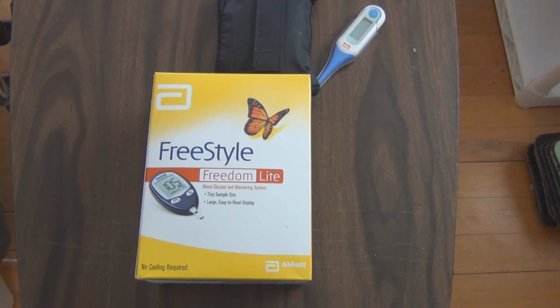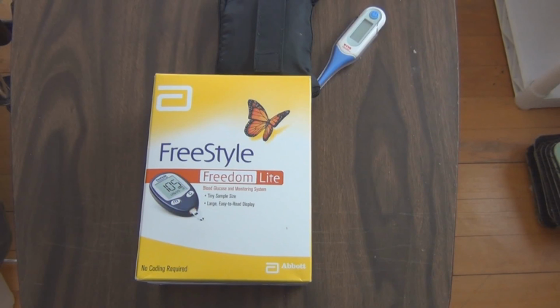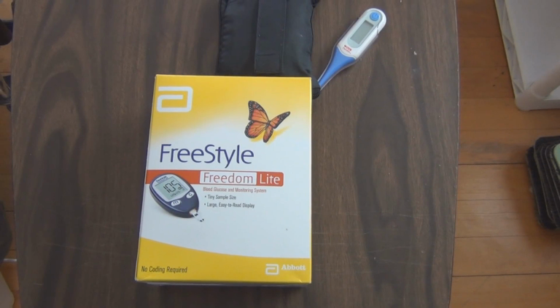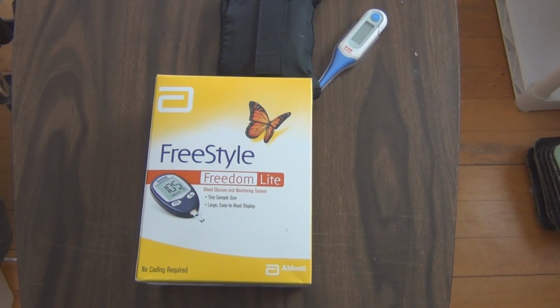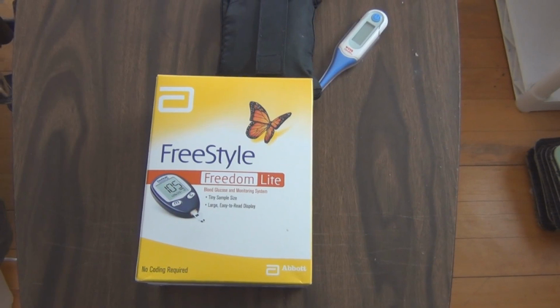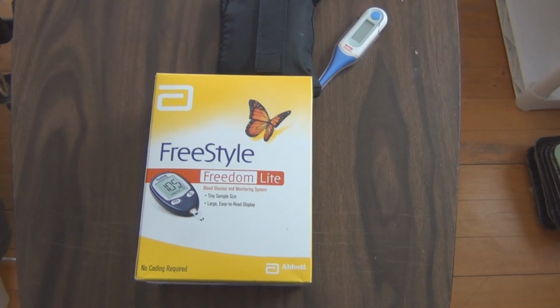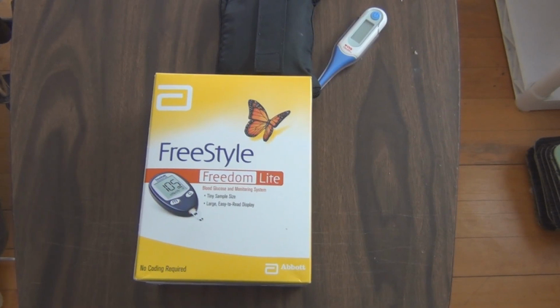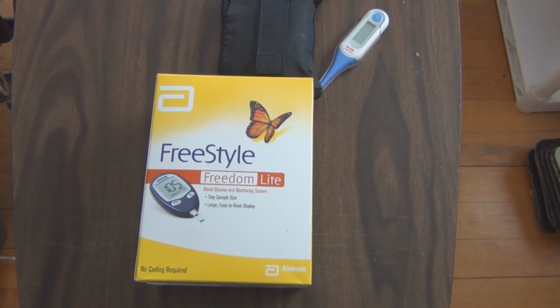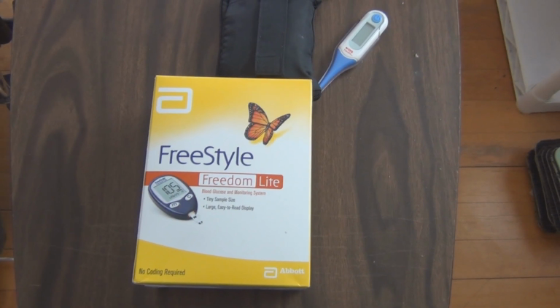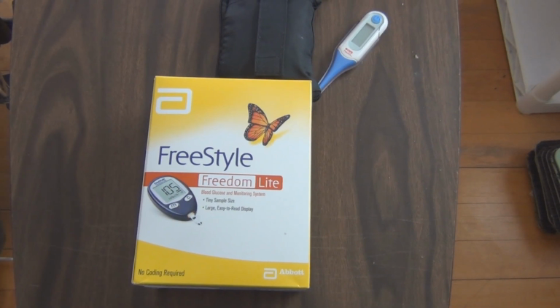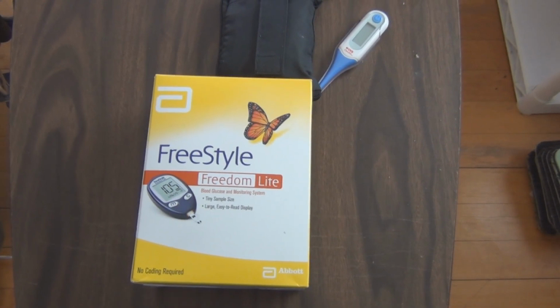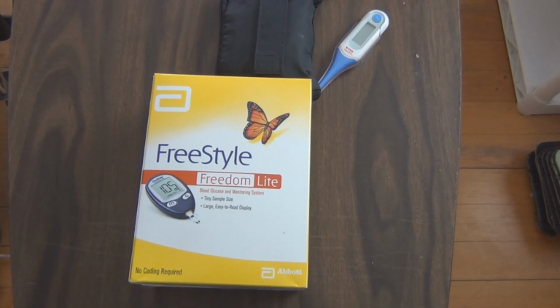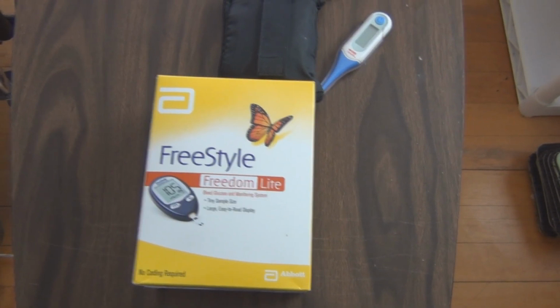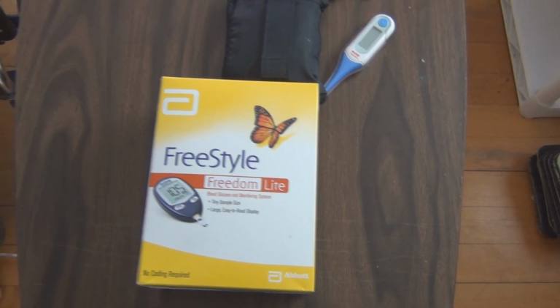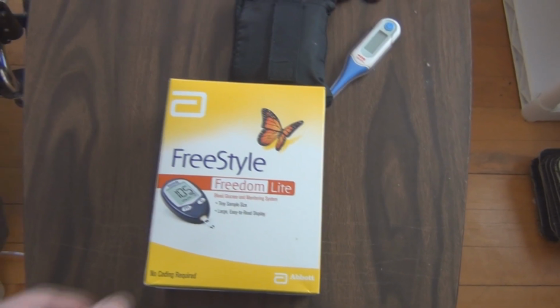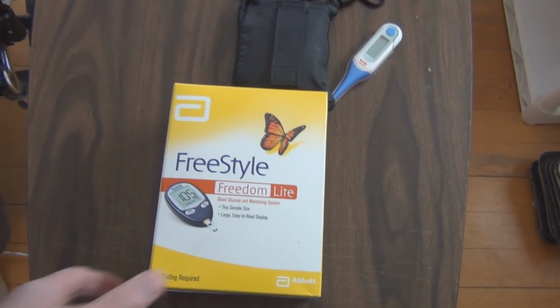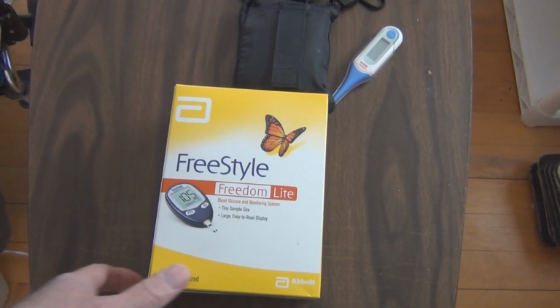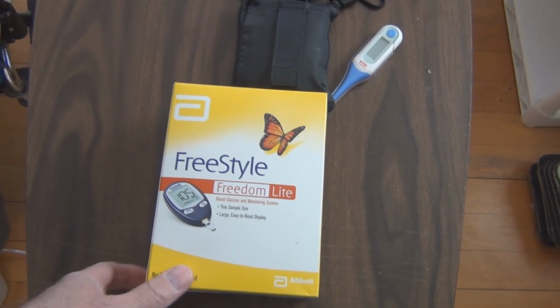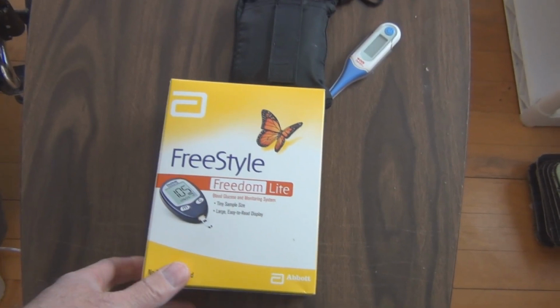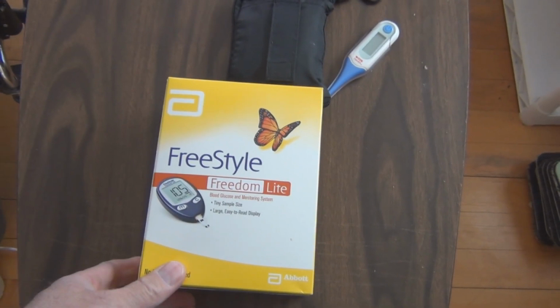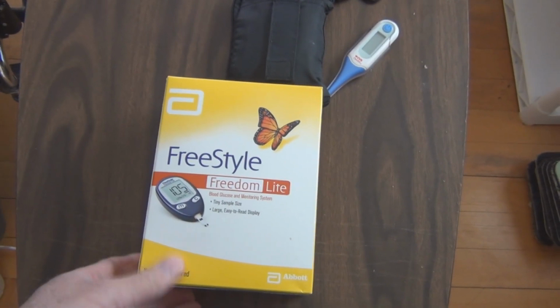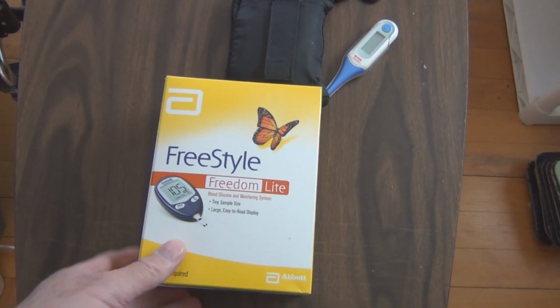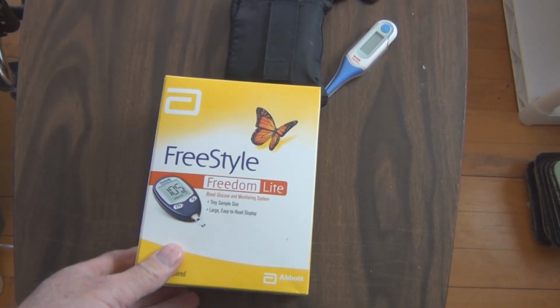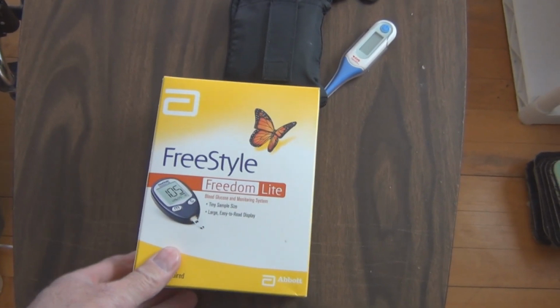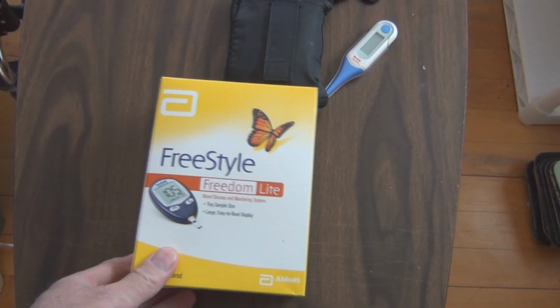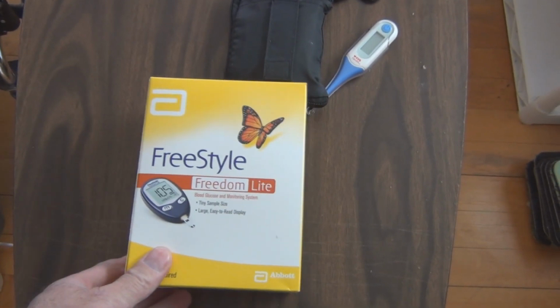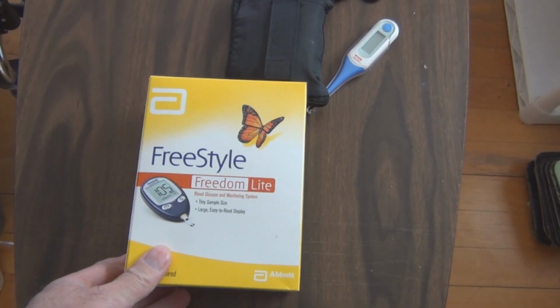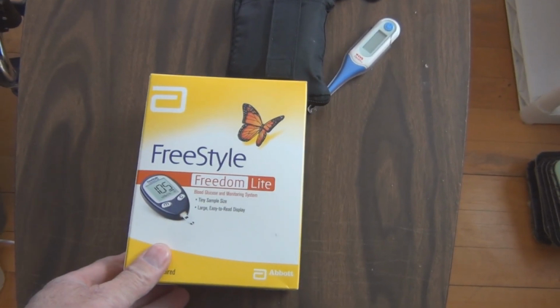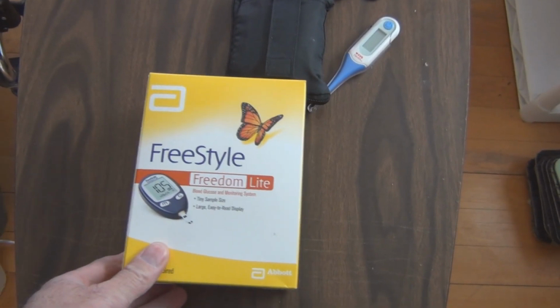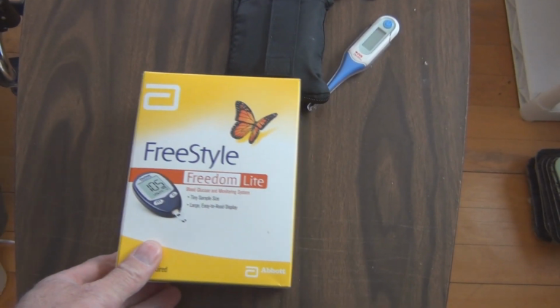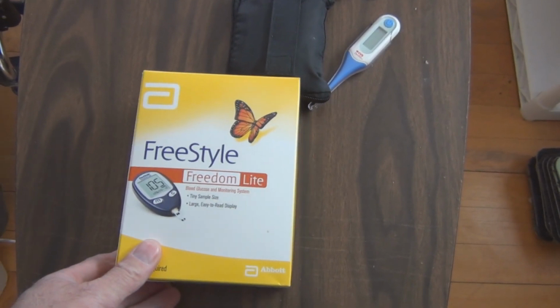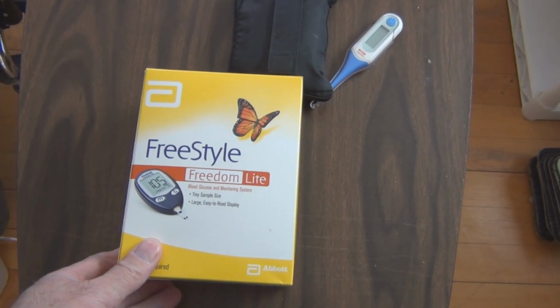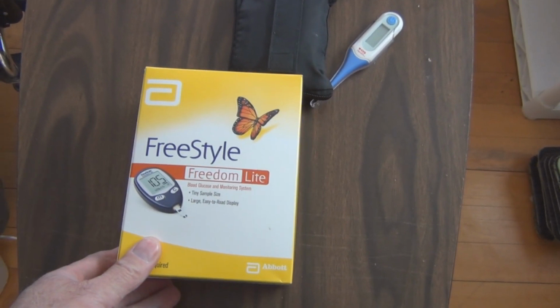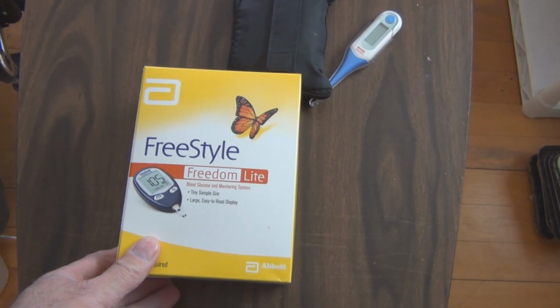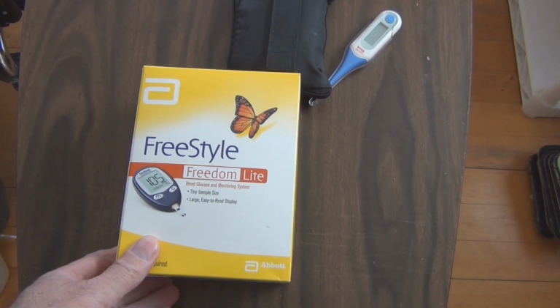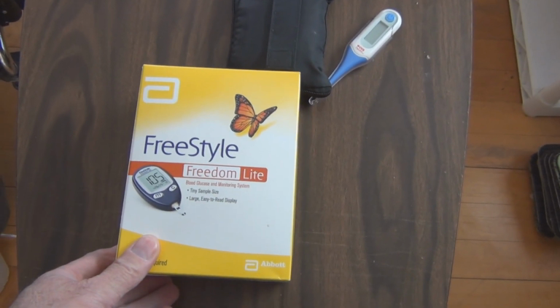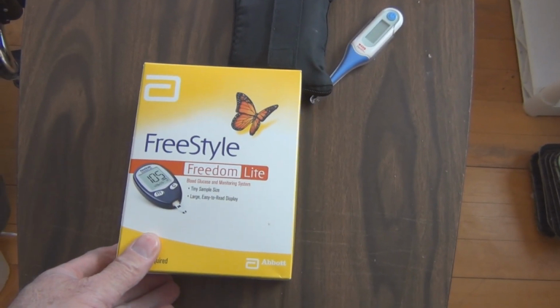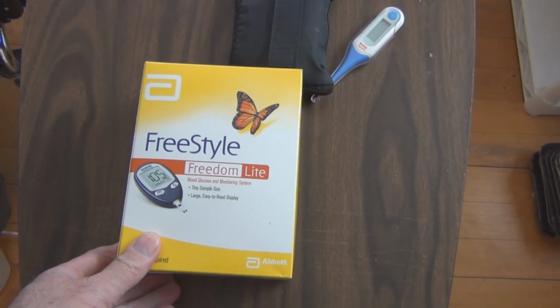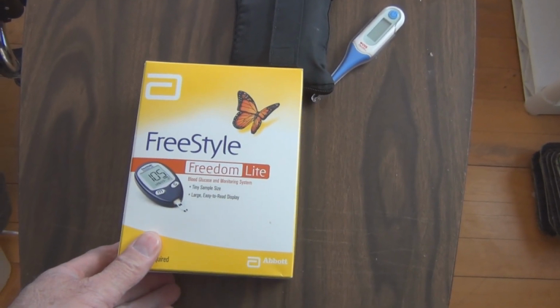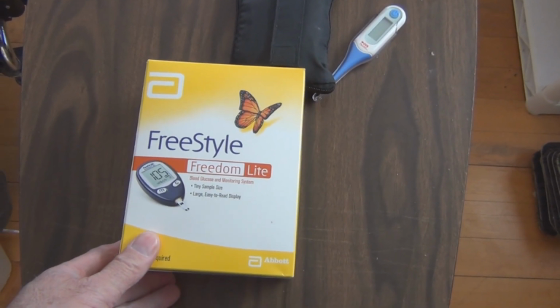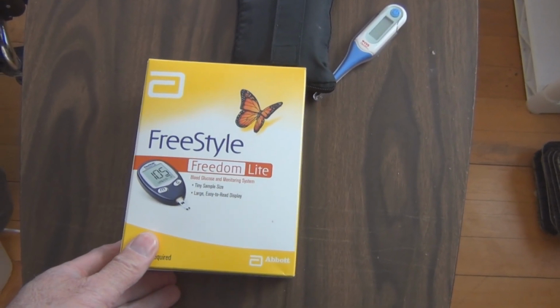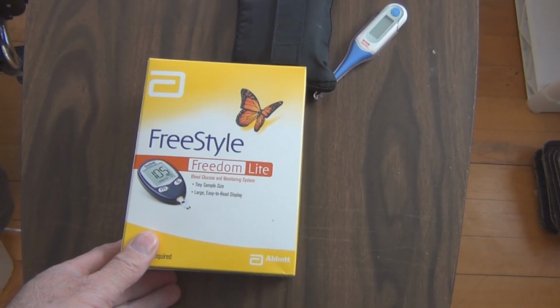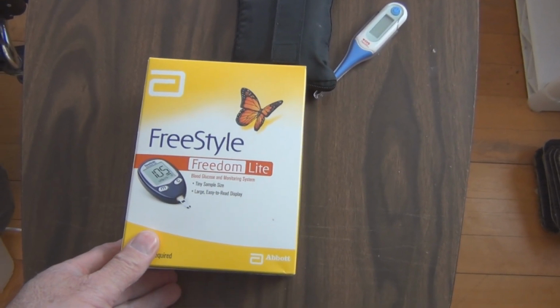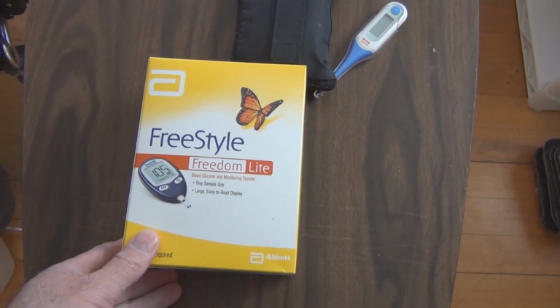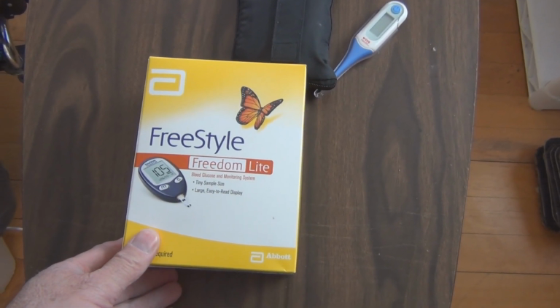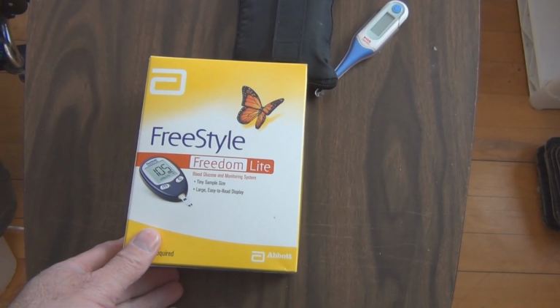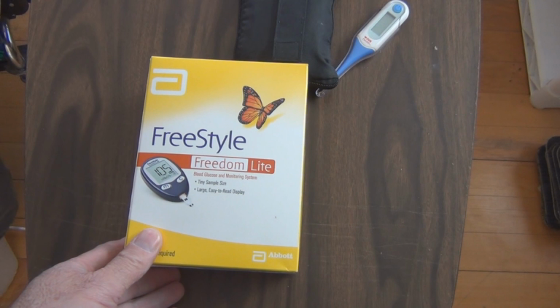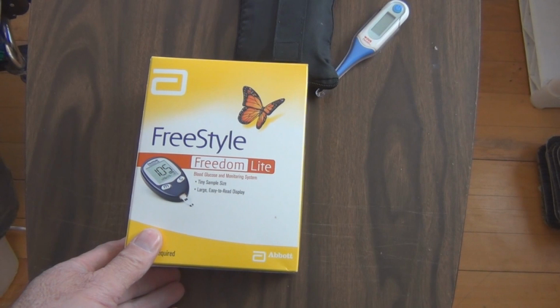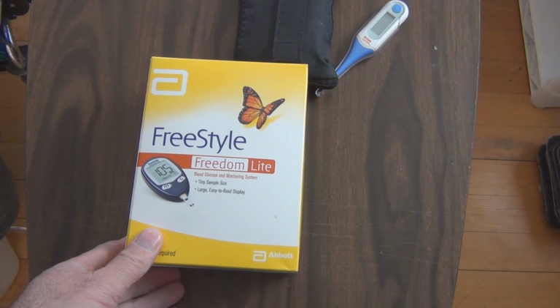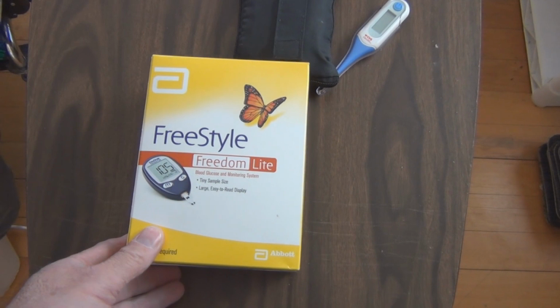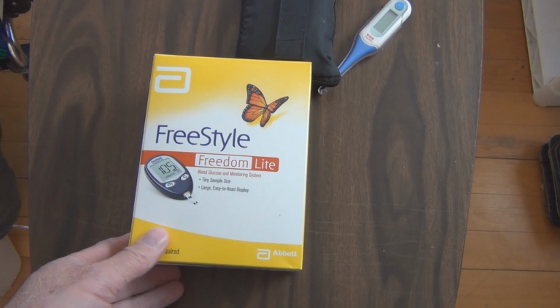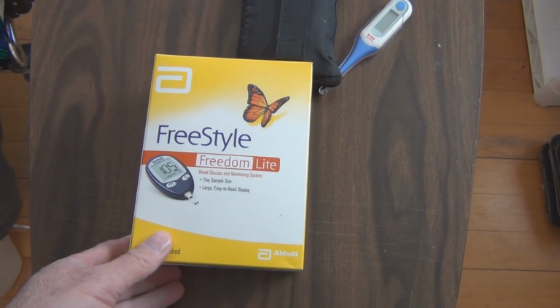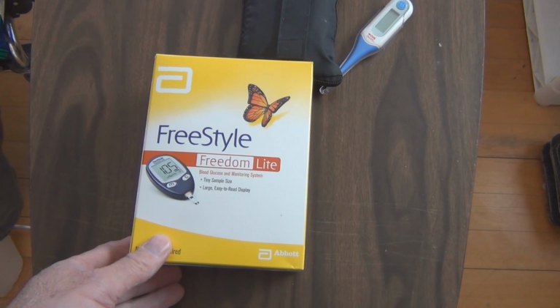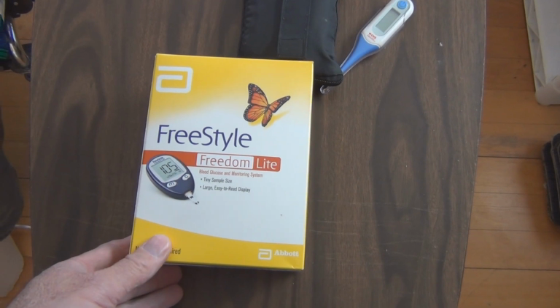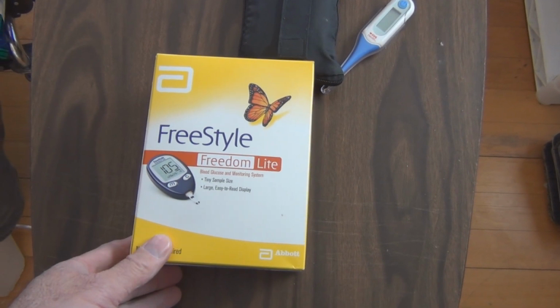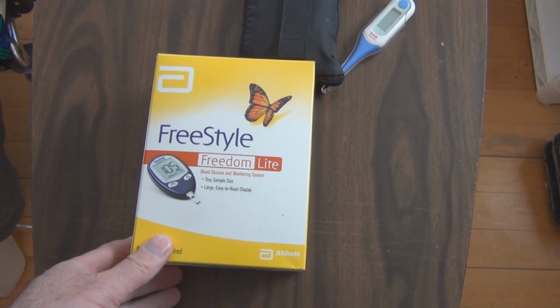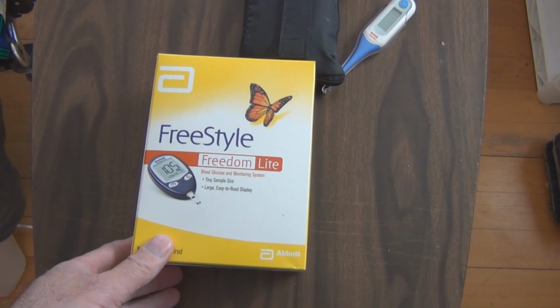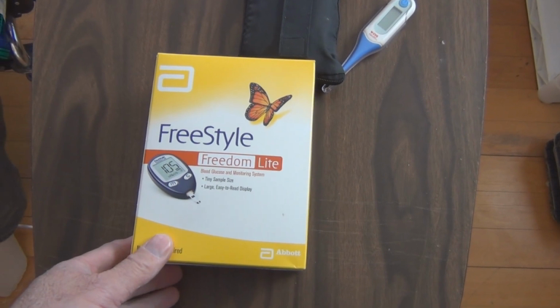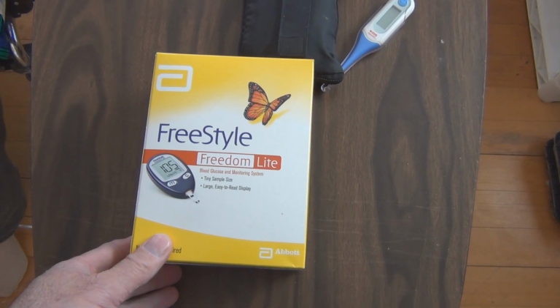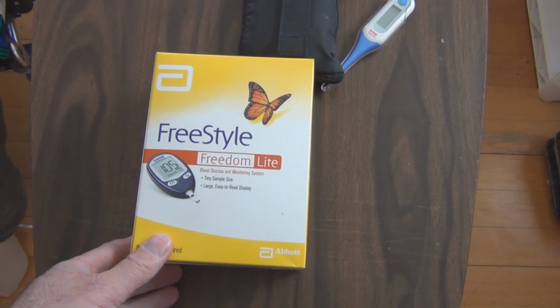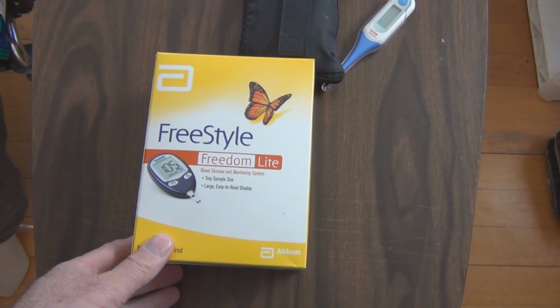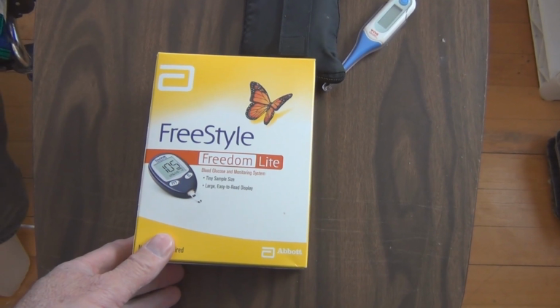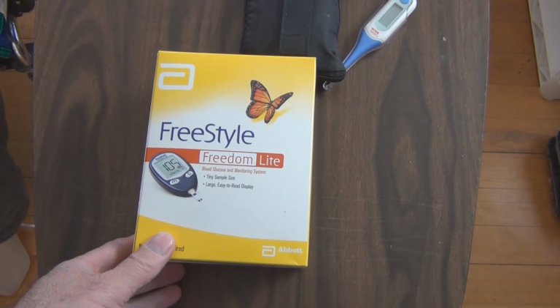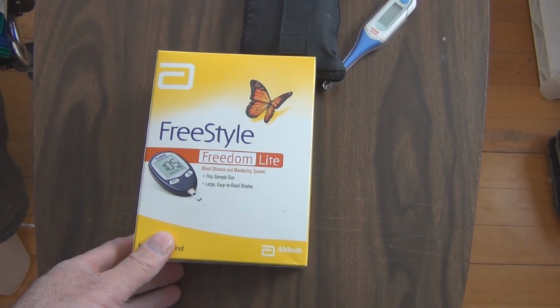Hi everyone, welcome to my channel. This is the Freestyle Freedom Light Blood Glucose and Monitoring System.